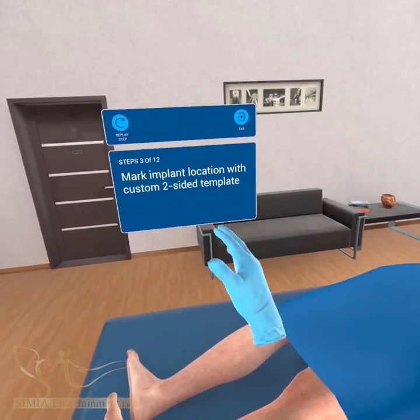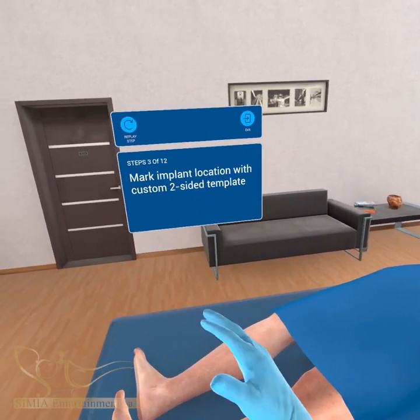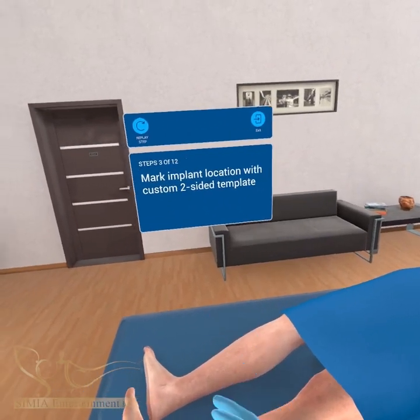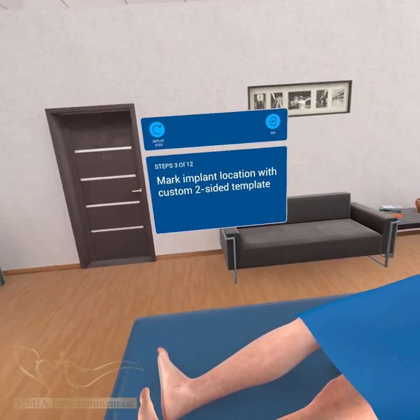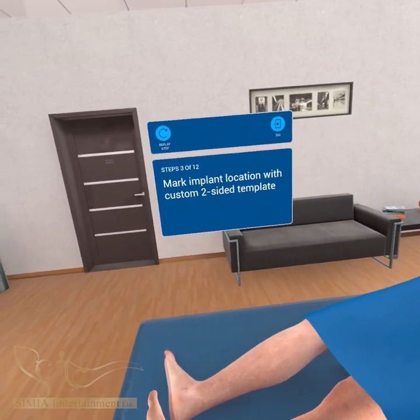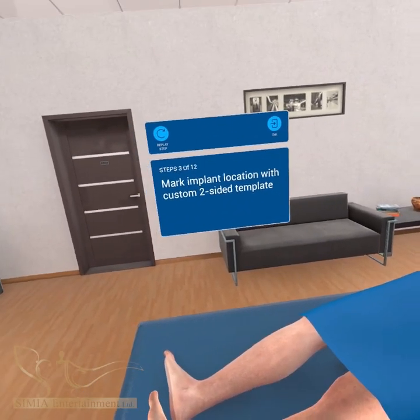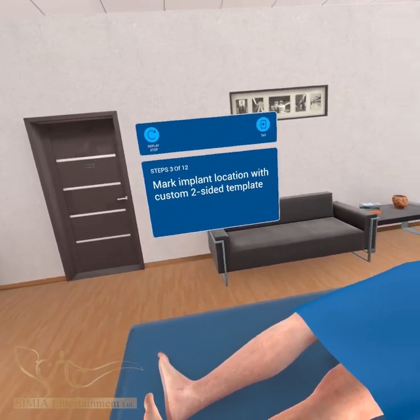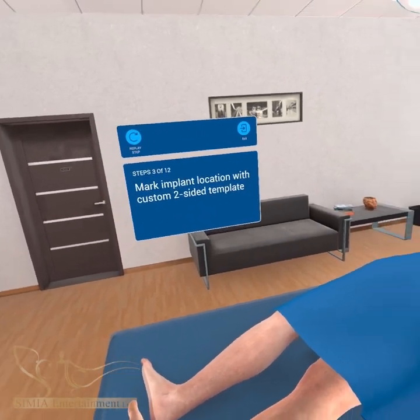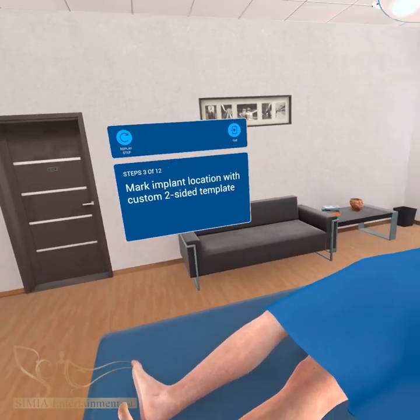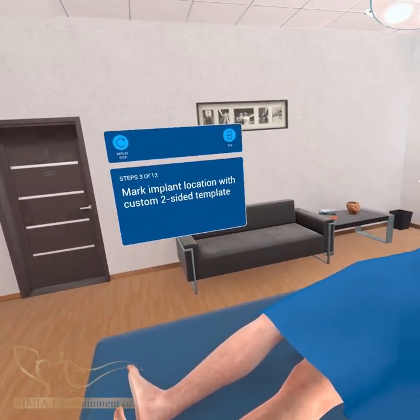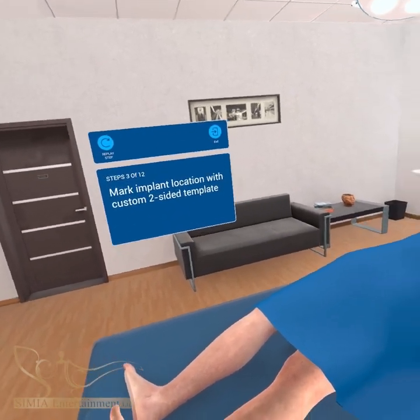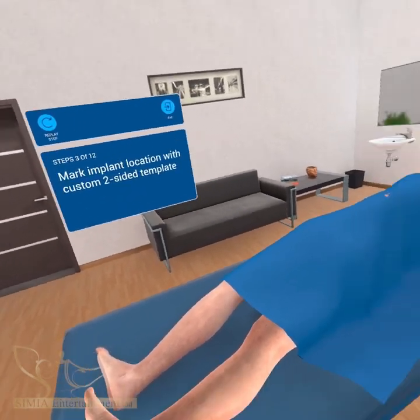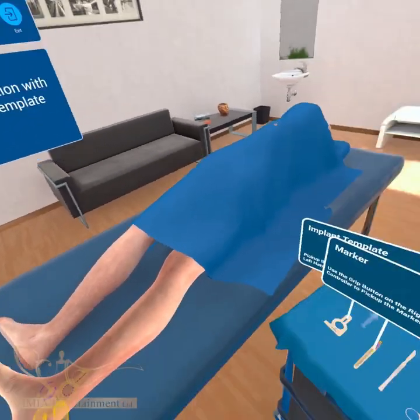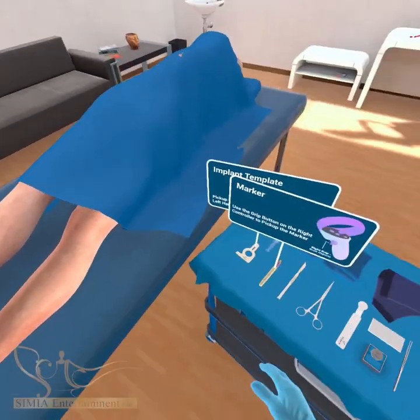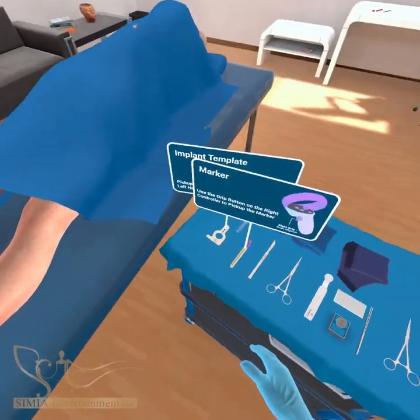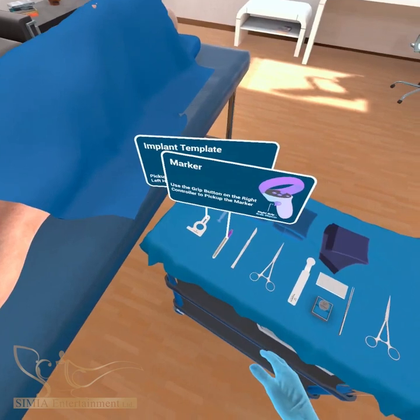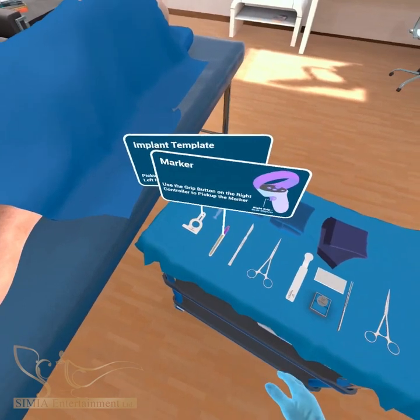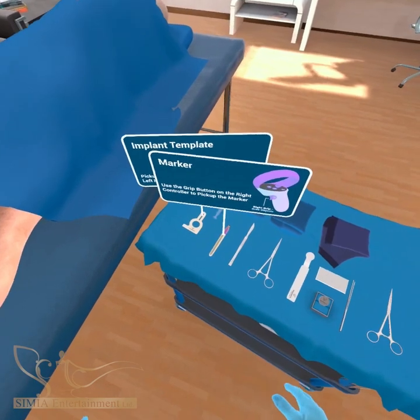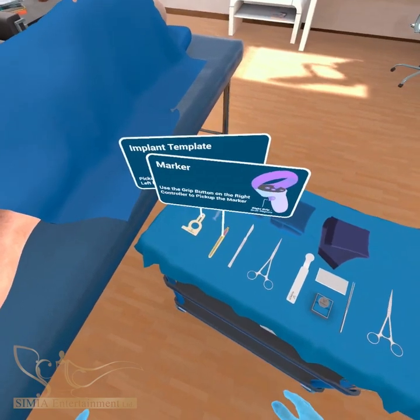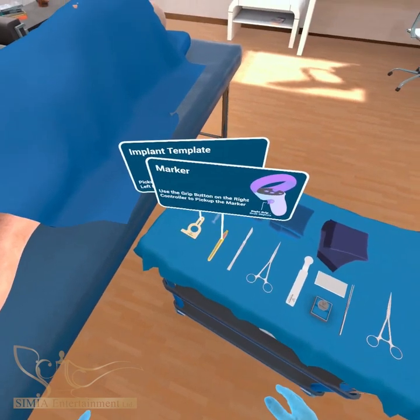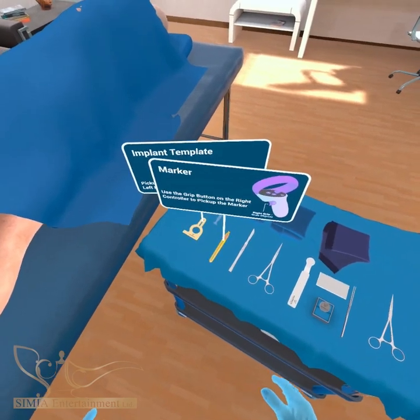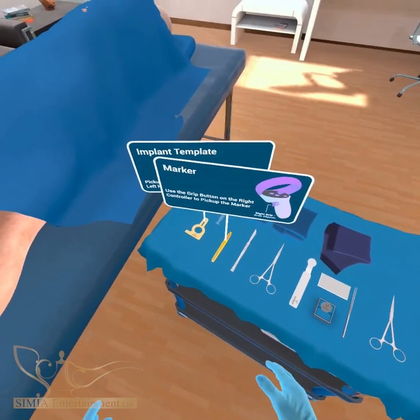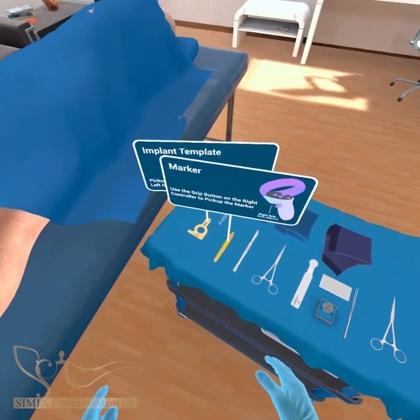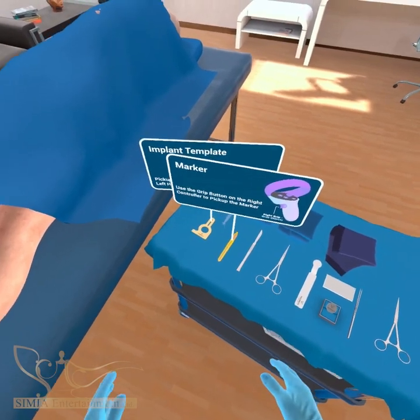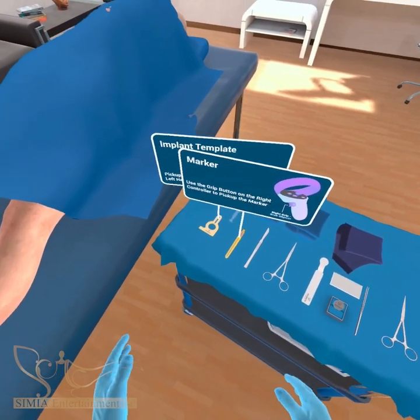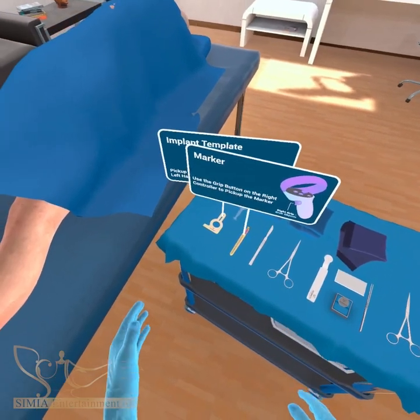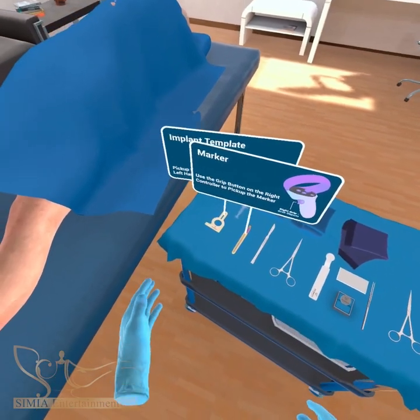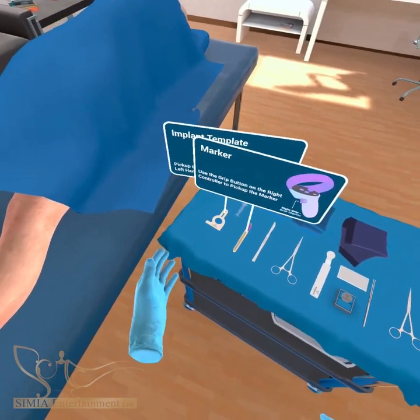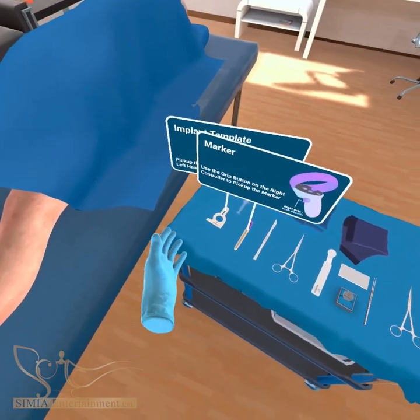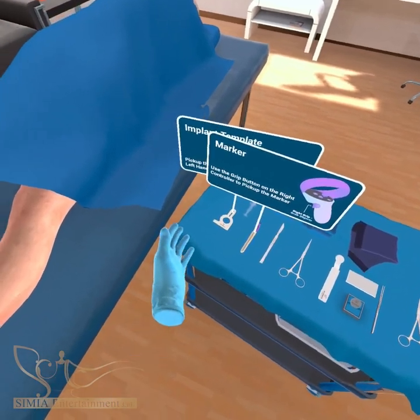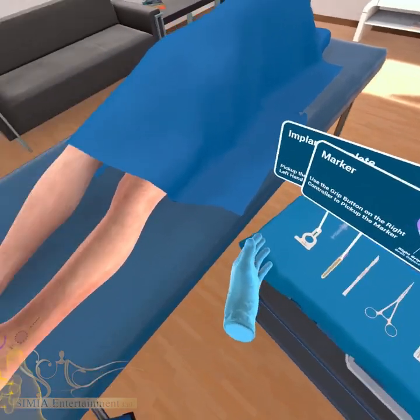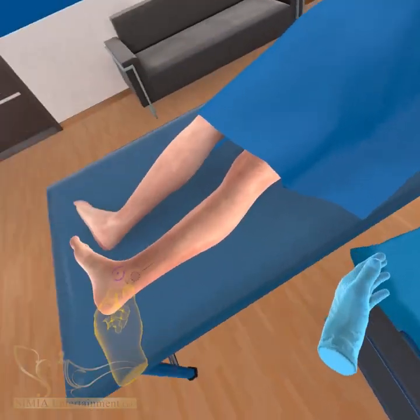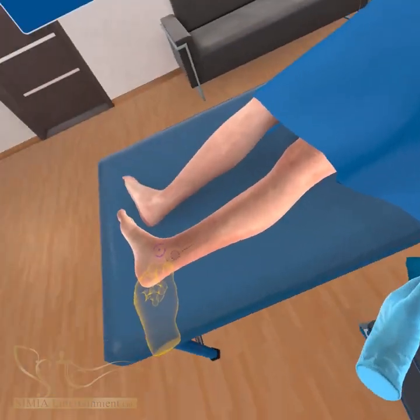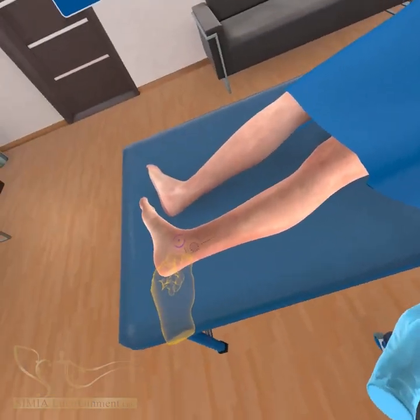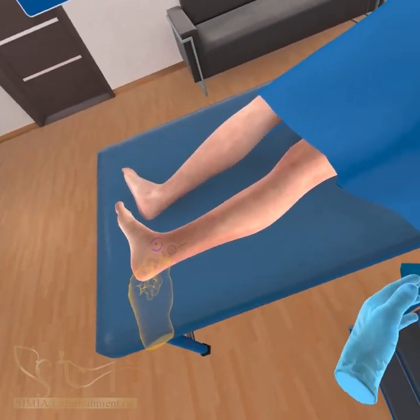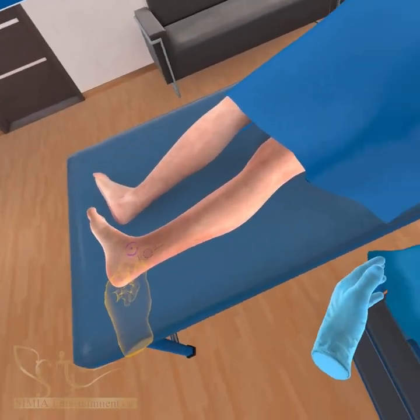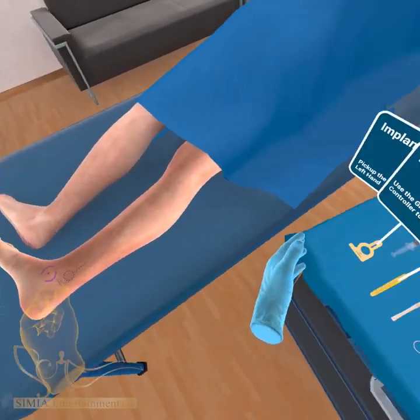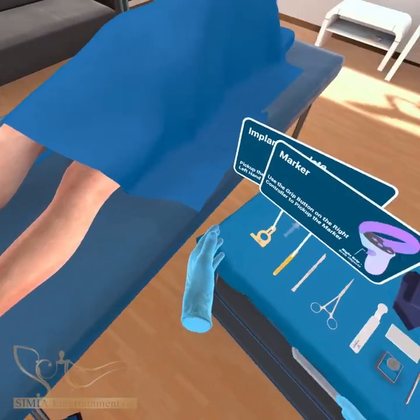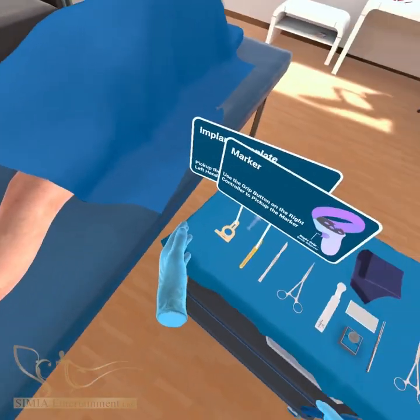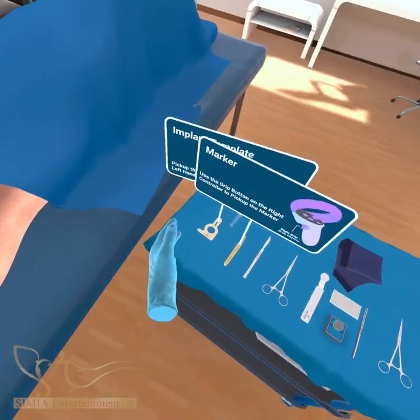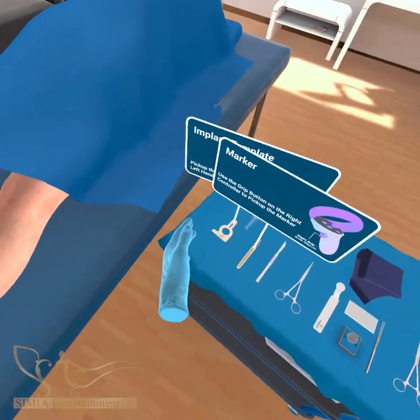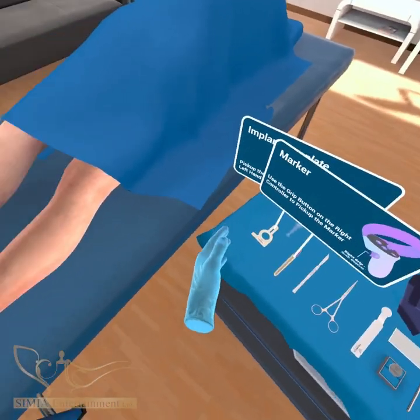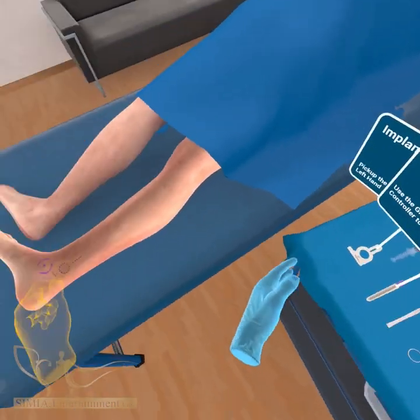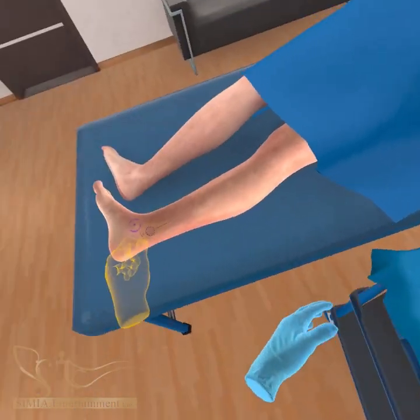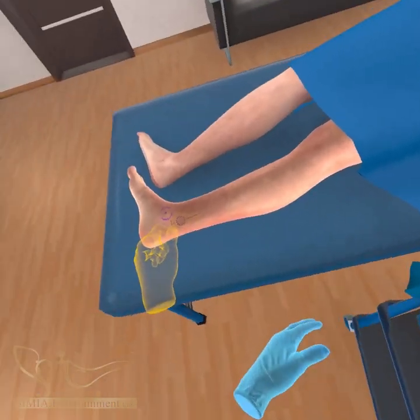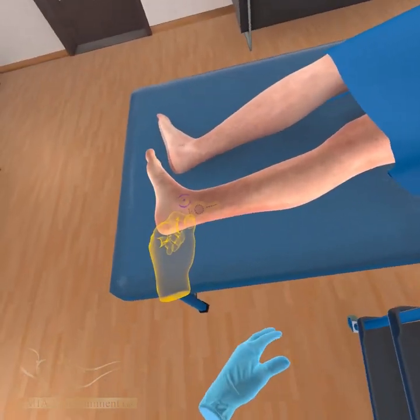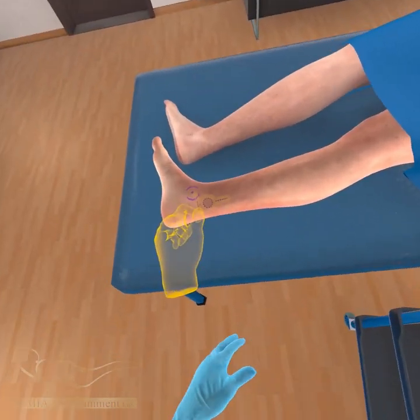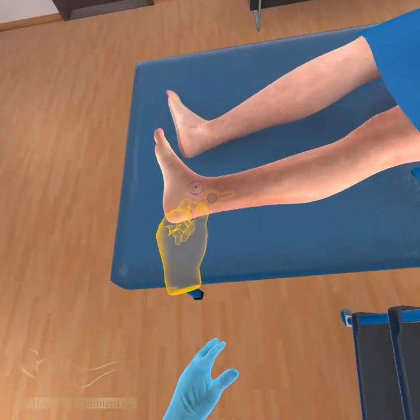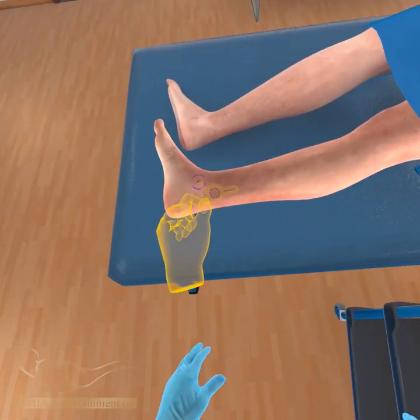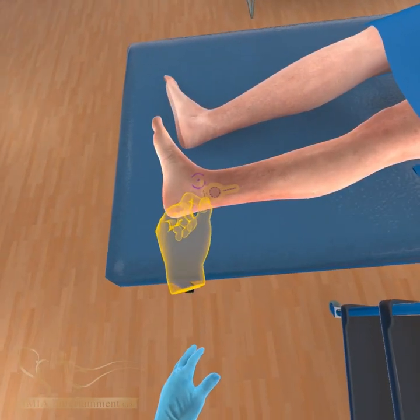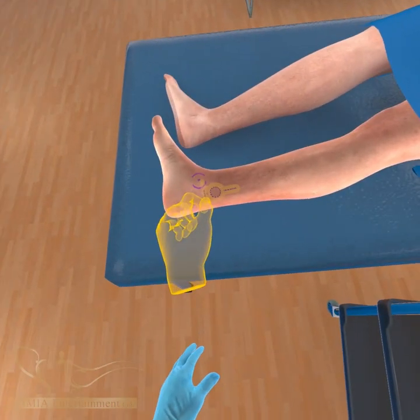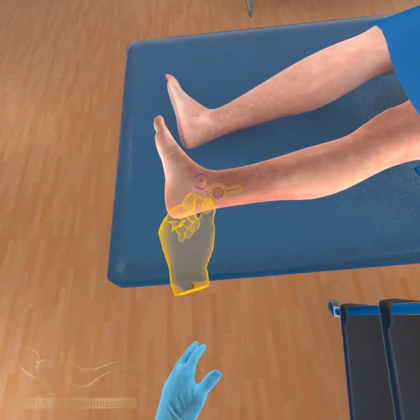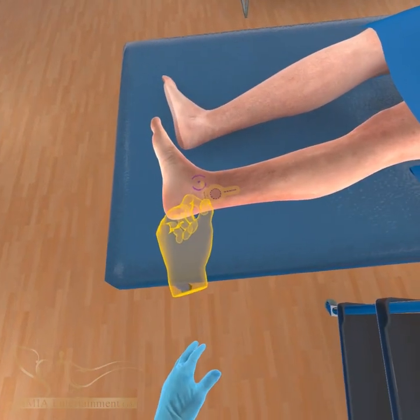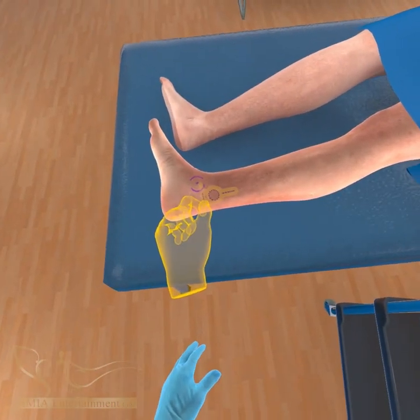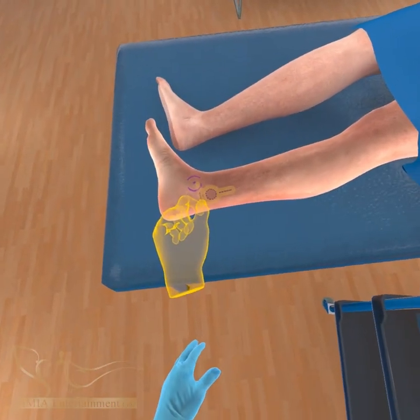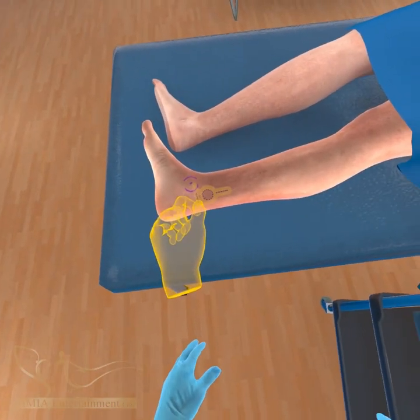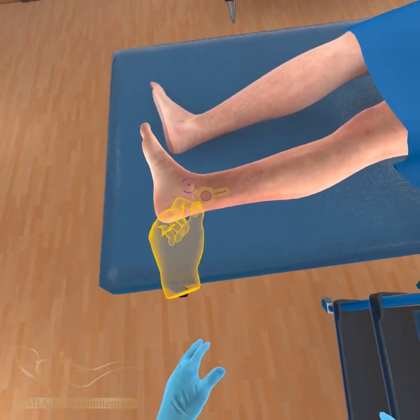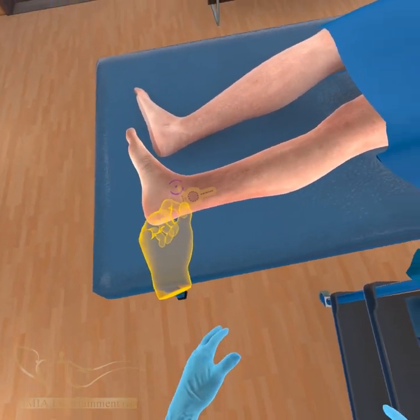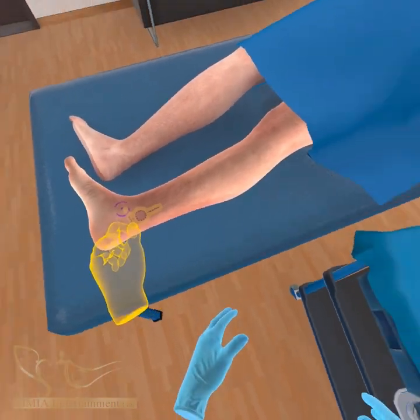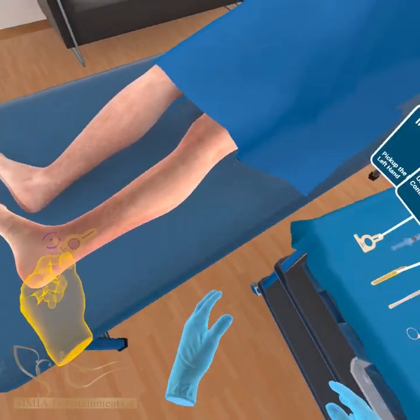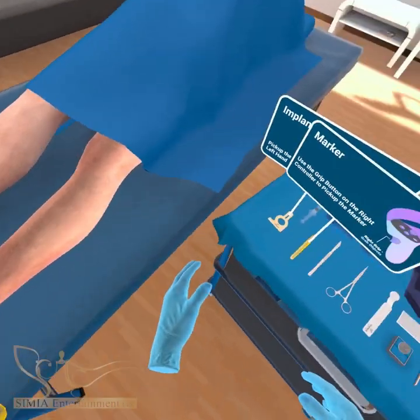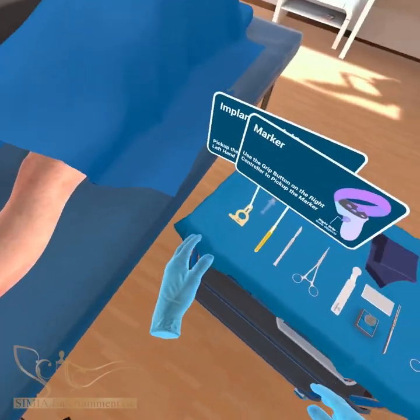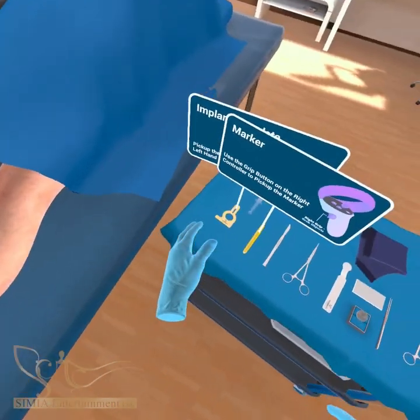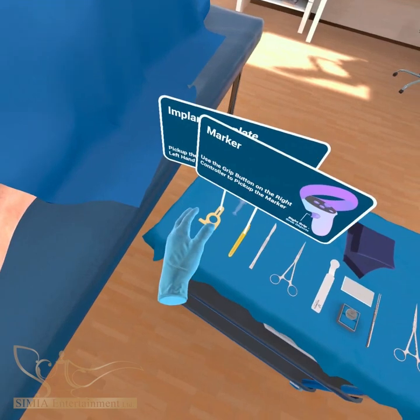Now mark the circular implant location and incision line using the ECOIN implant template.